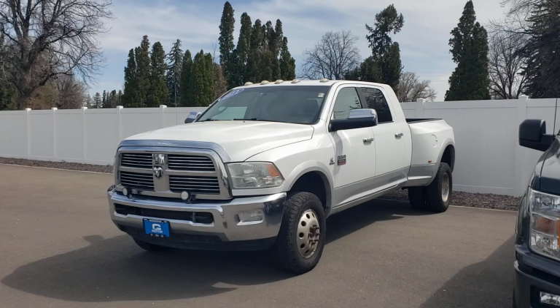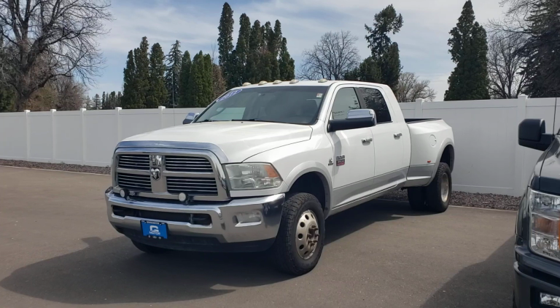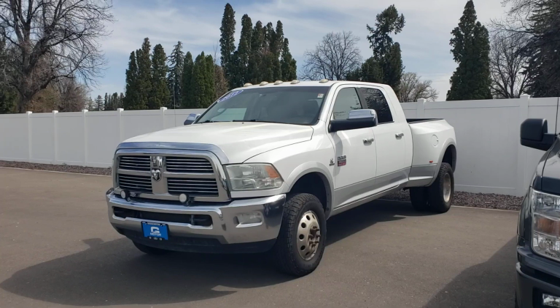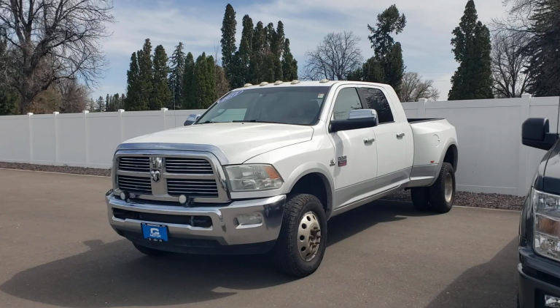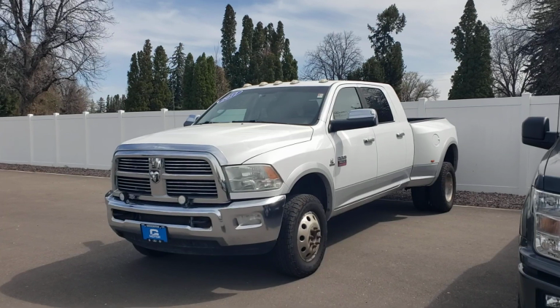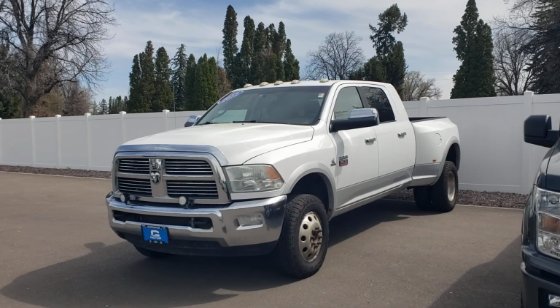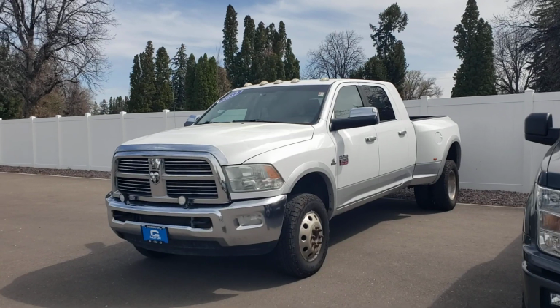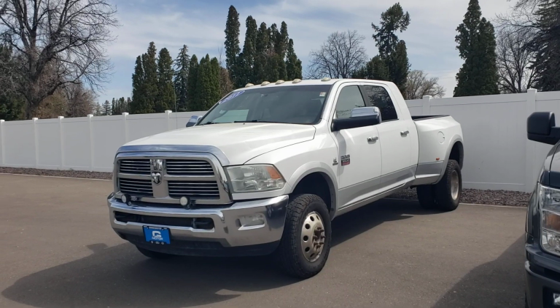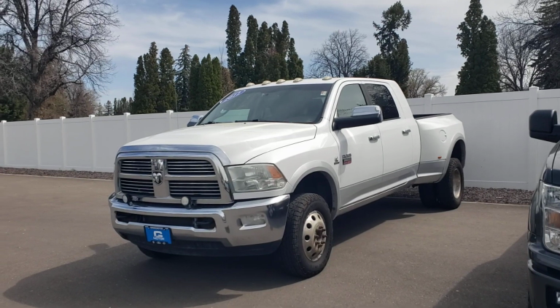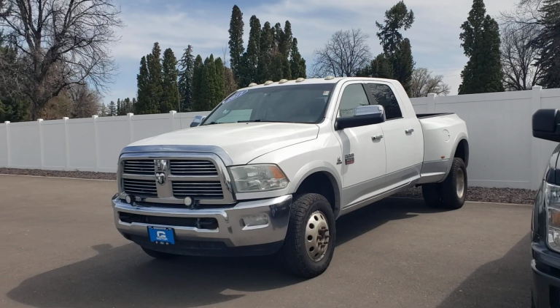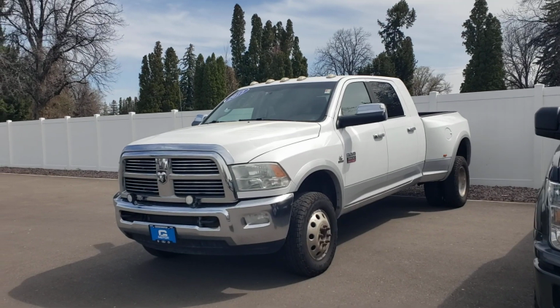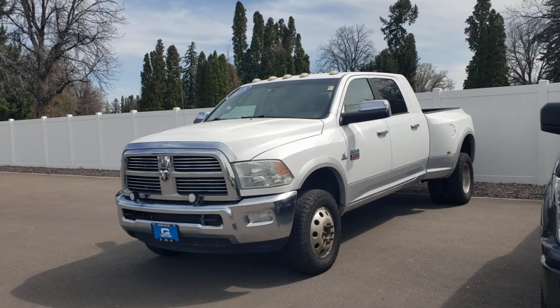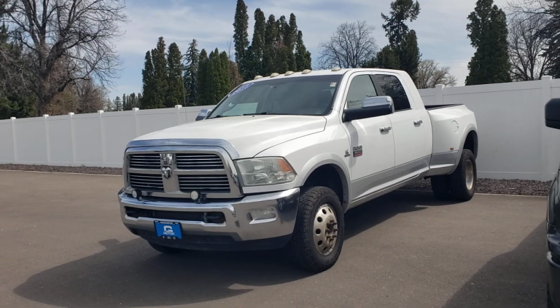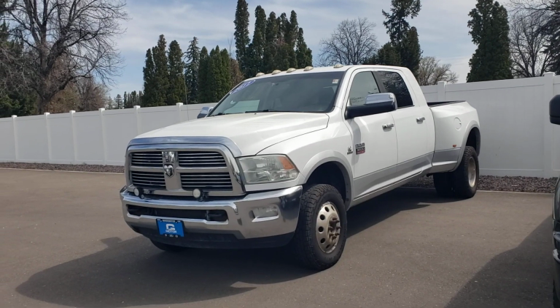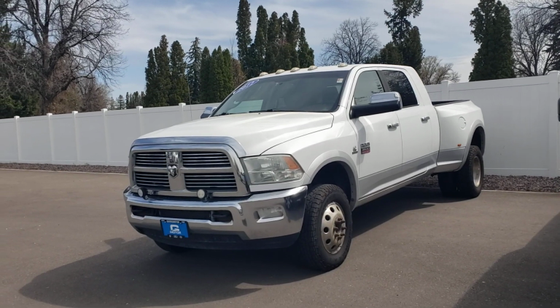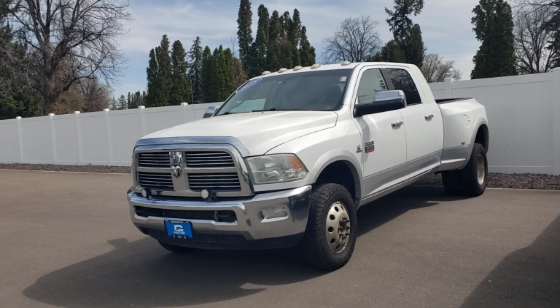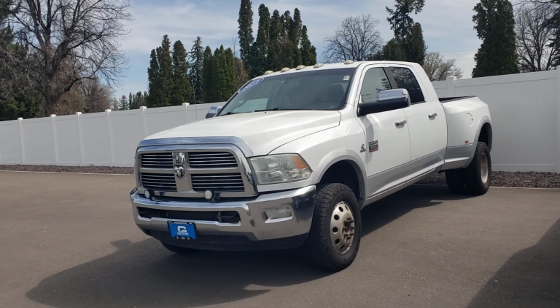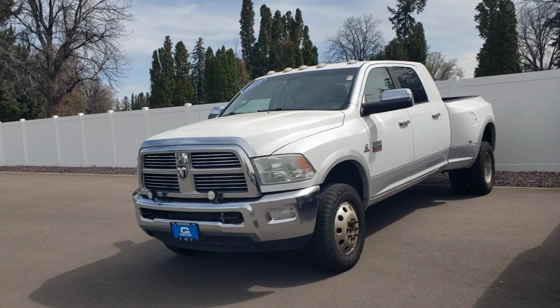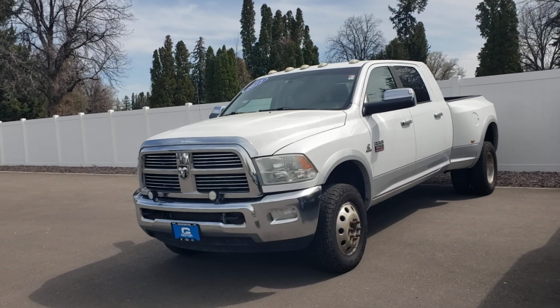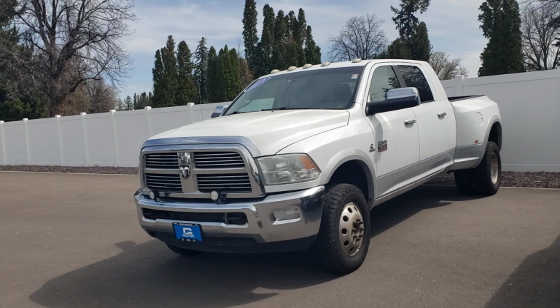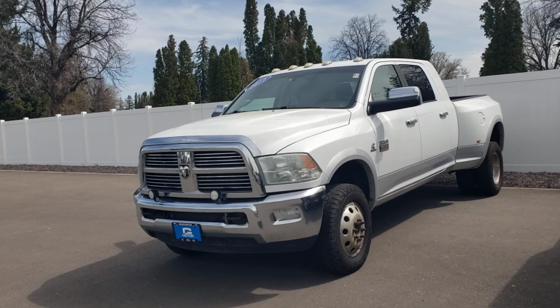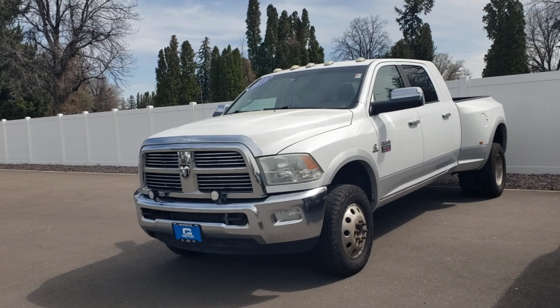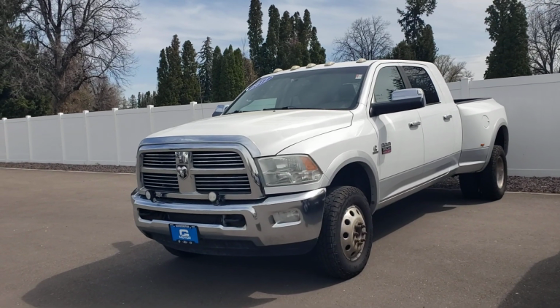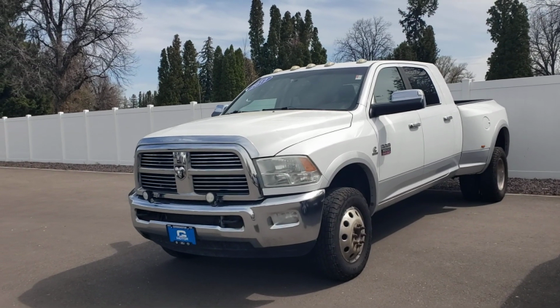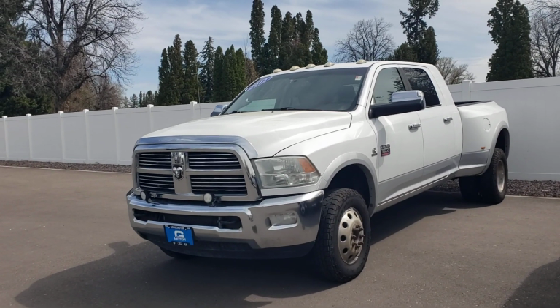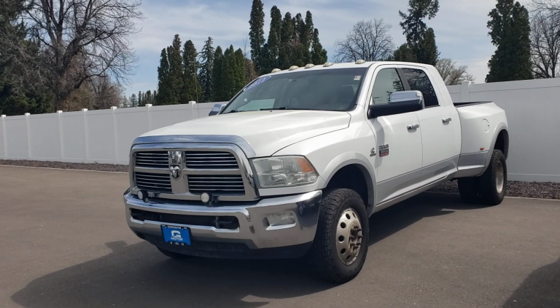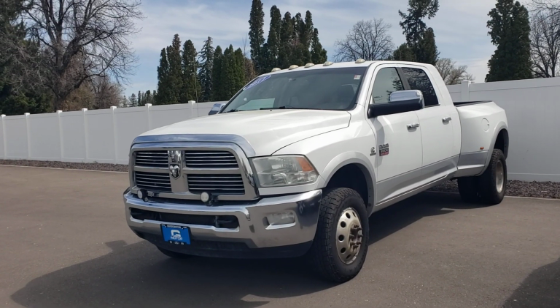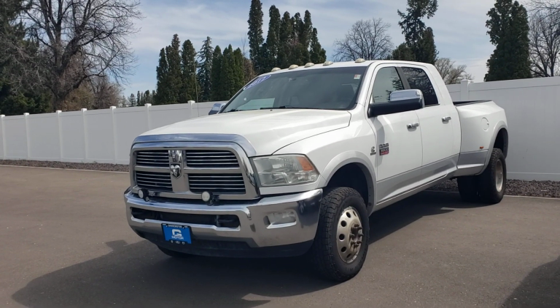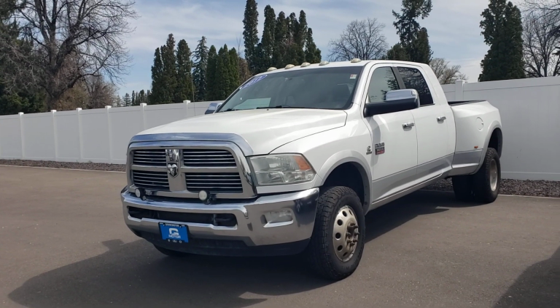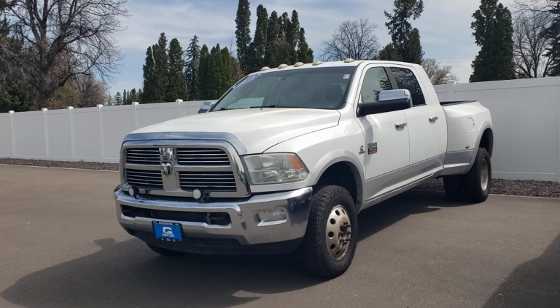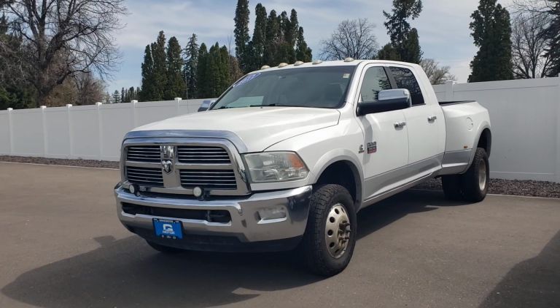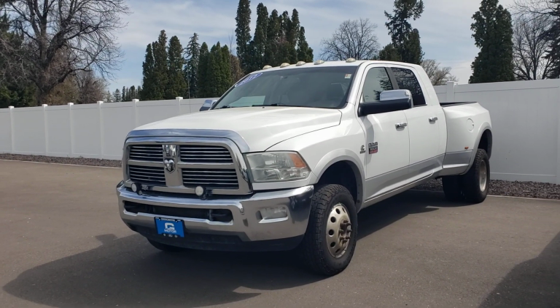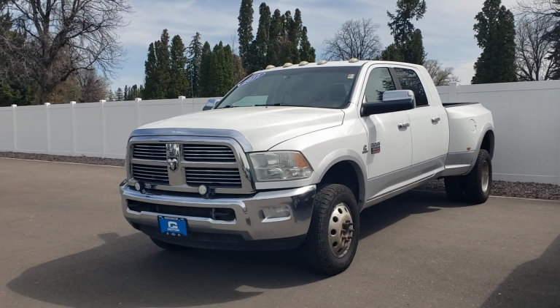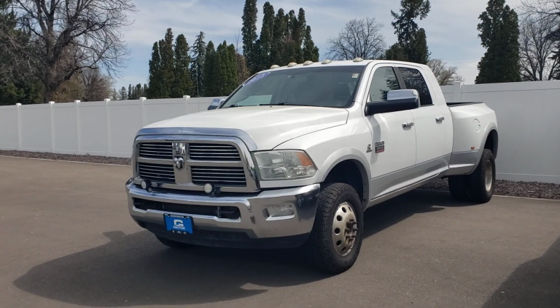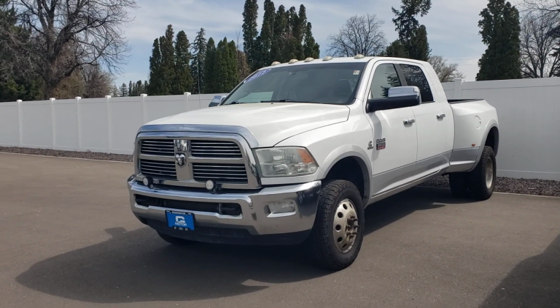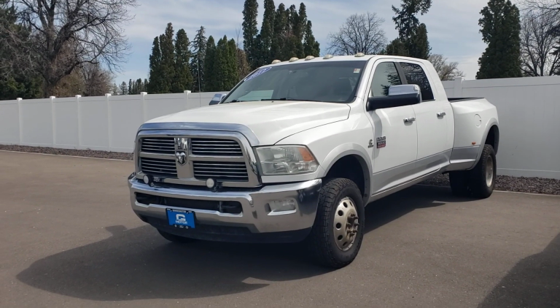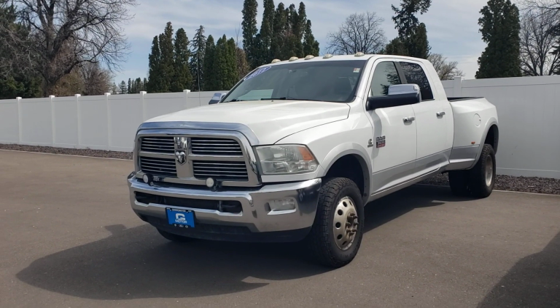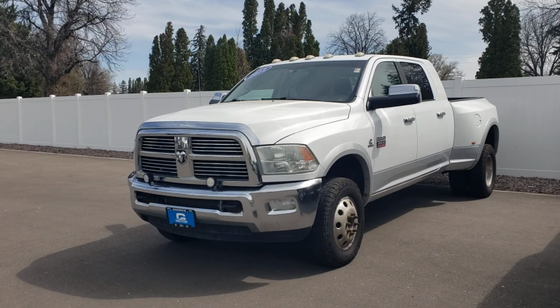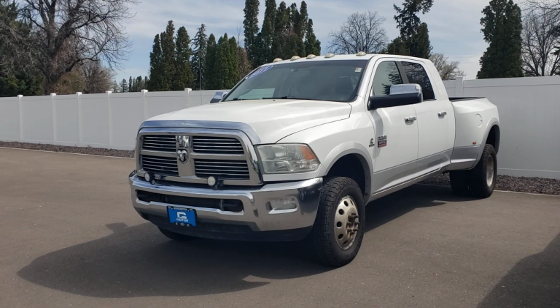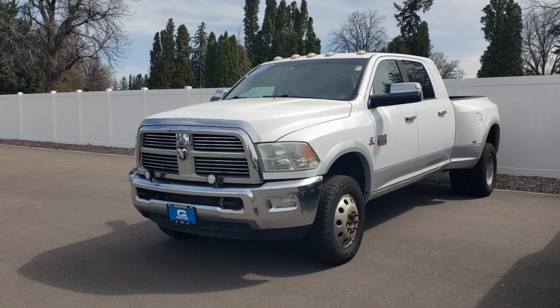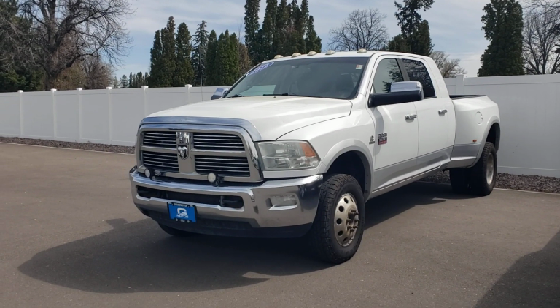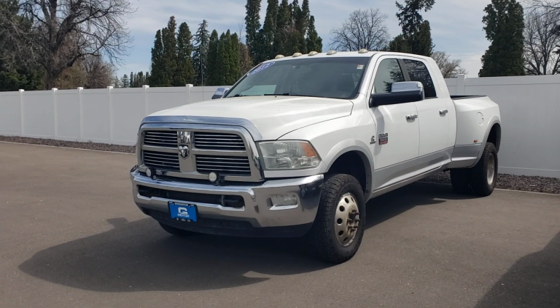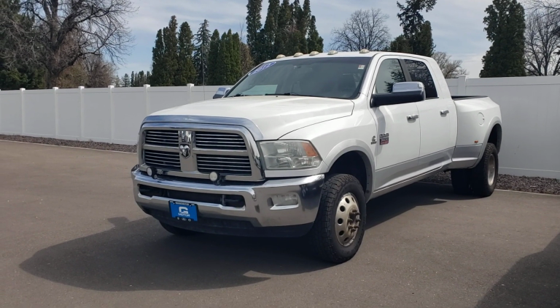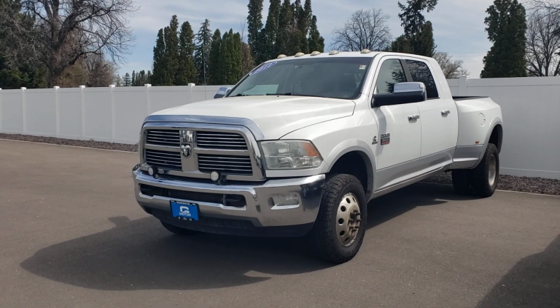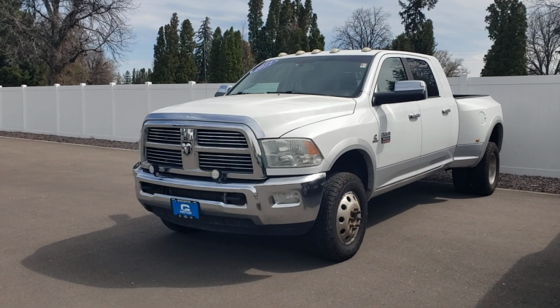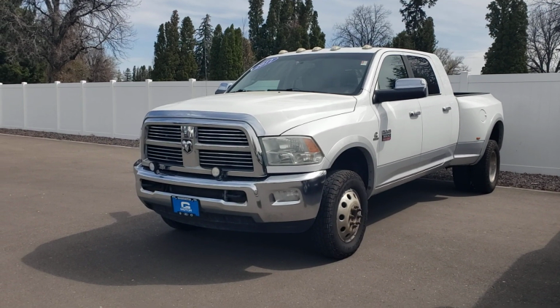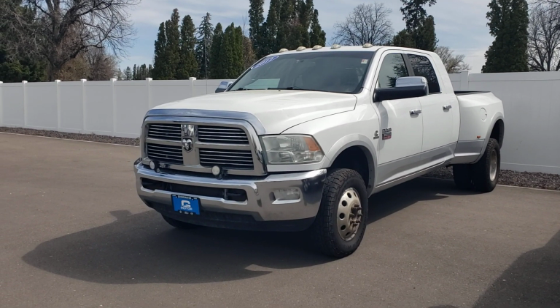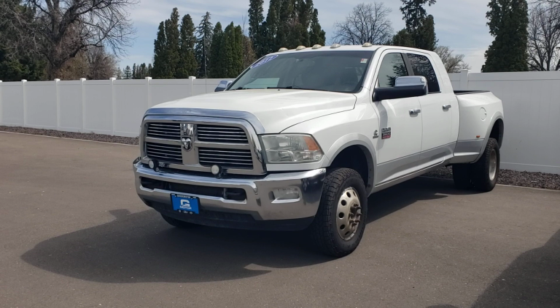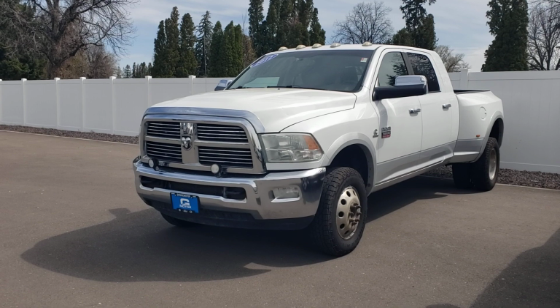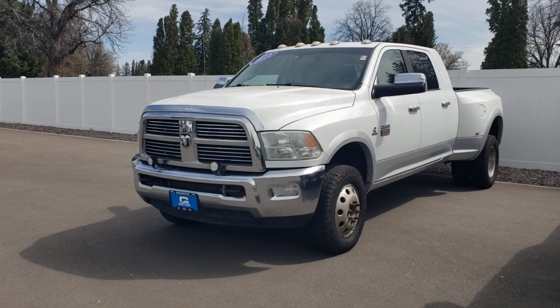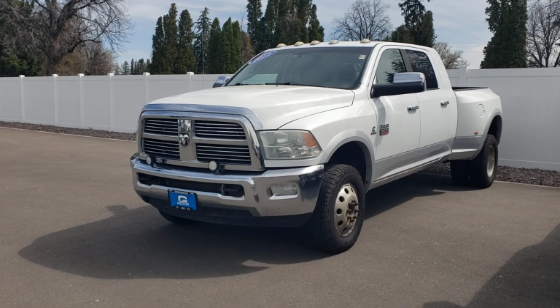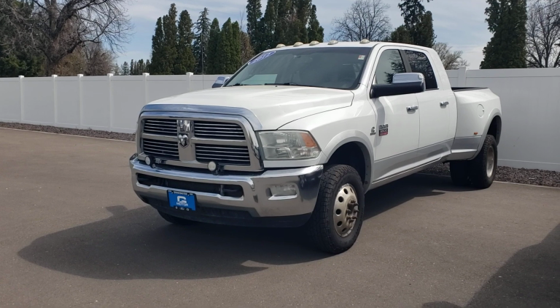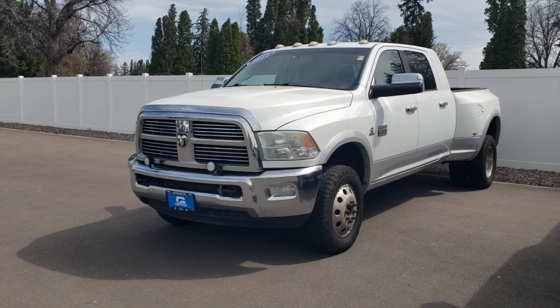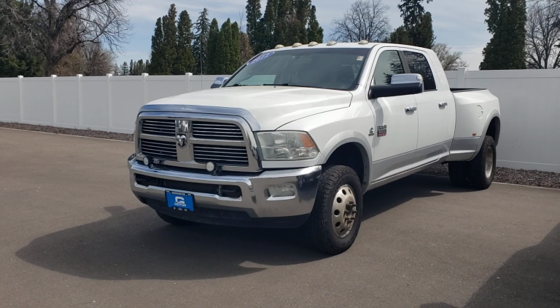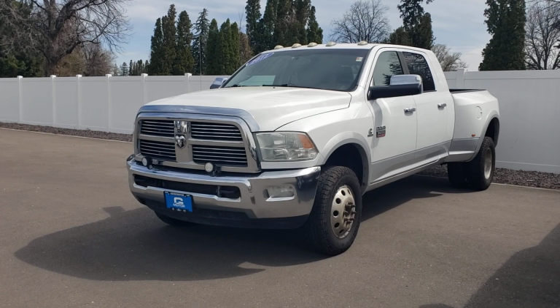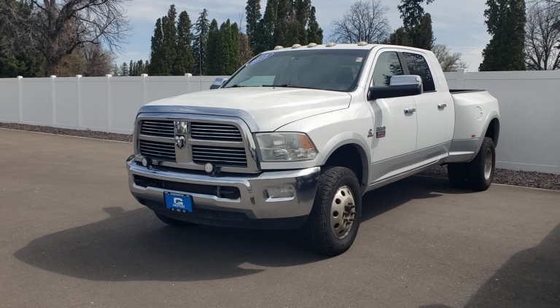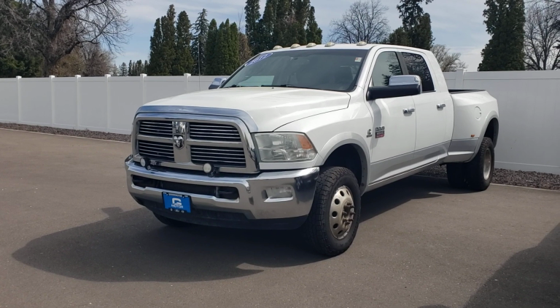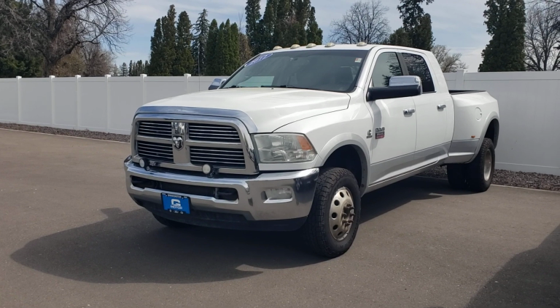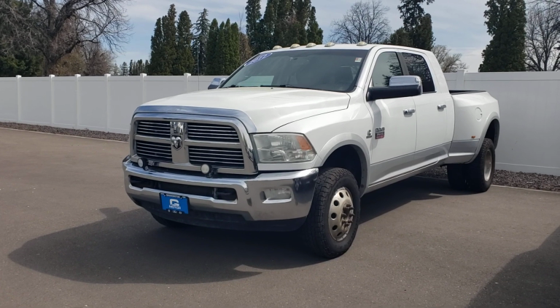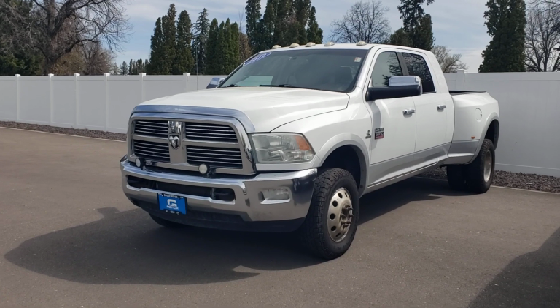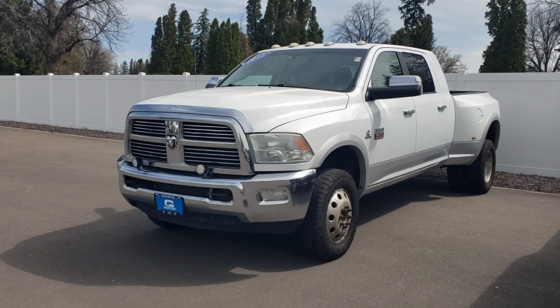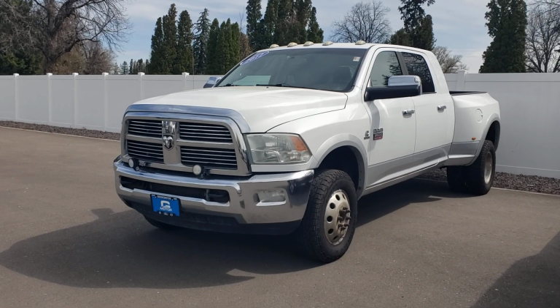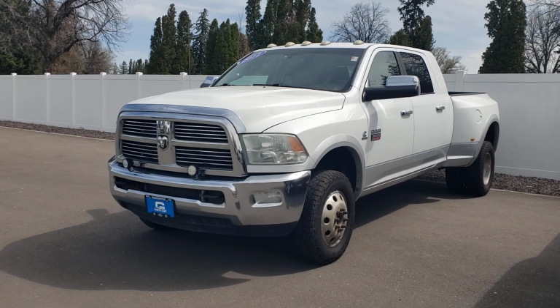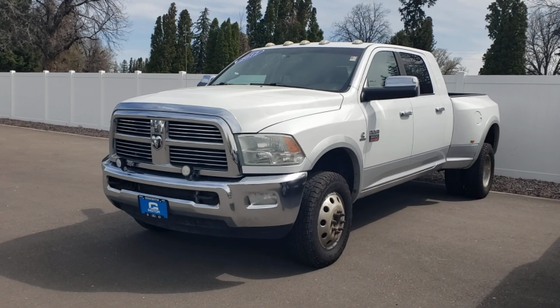Mr. Walker, this is Brian with Goody Motor Twin Falls Volkswagen. This is the 2012 Ram that you are inquiring about.